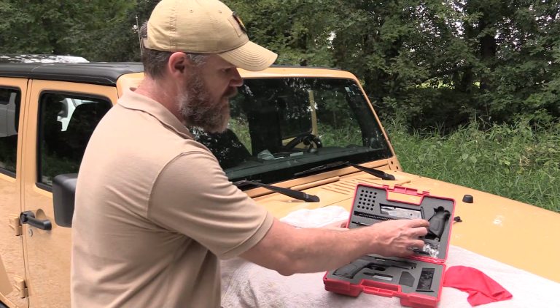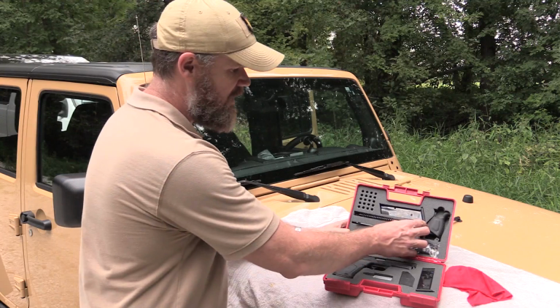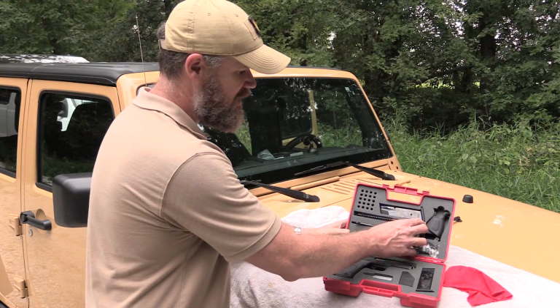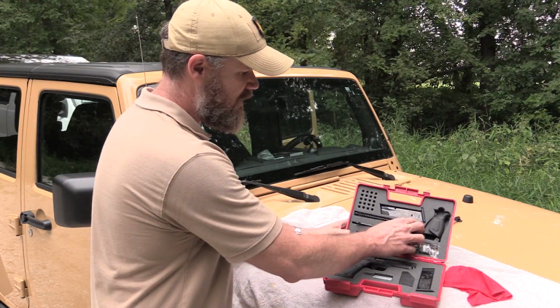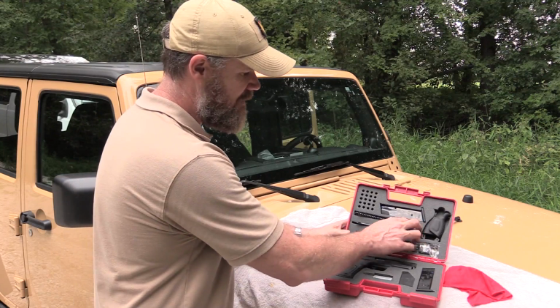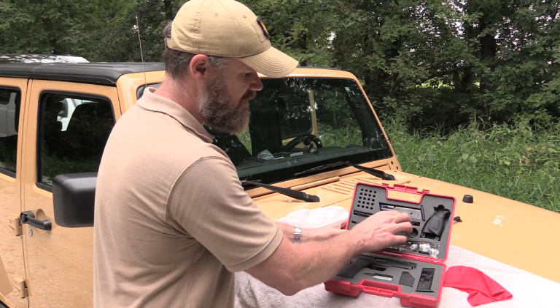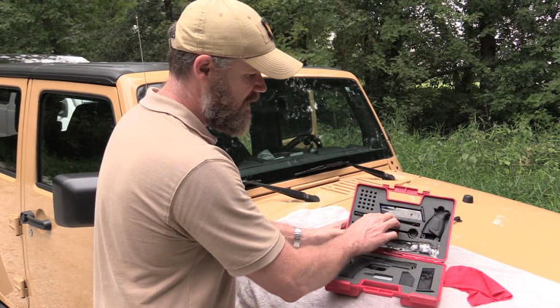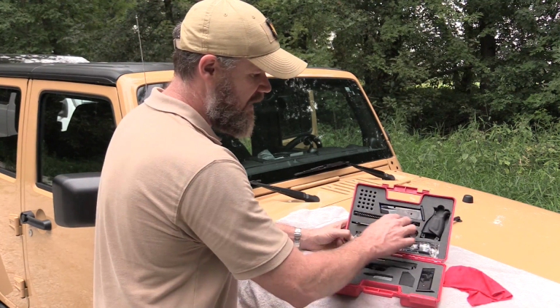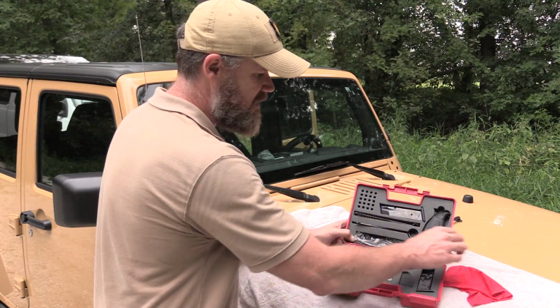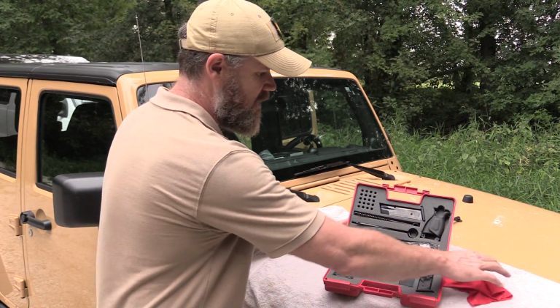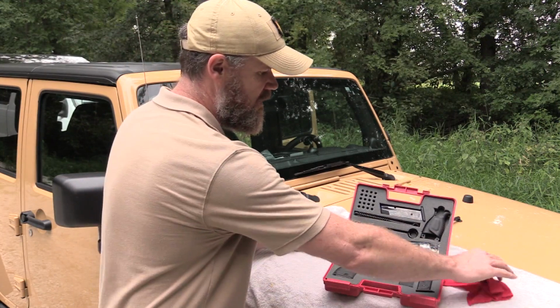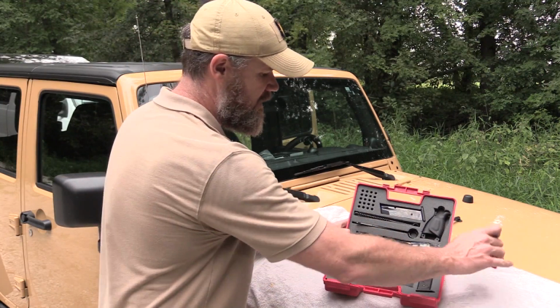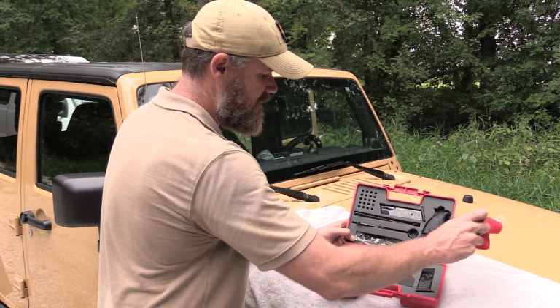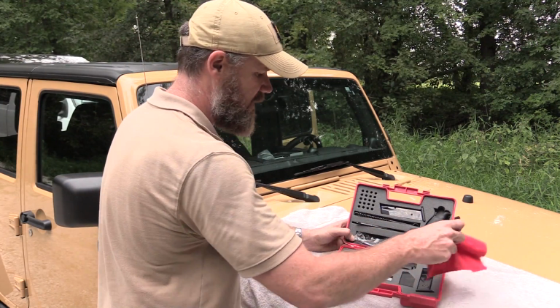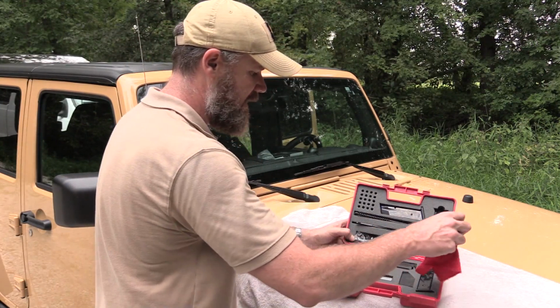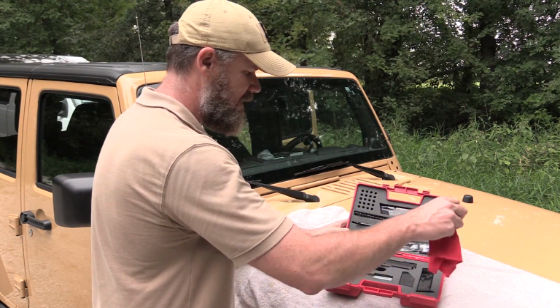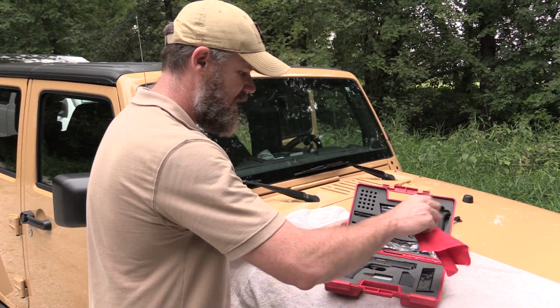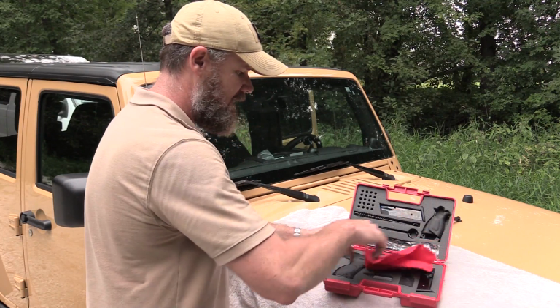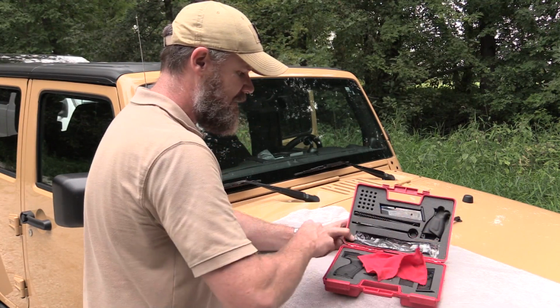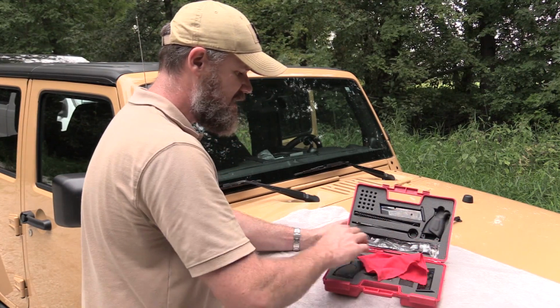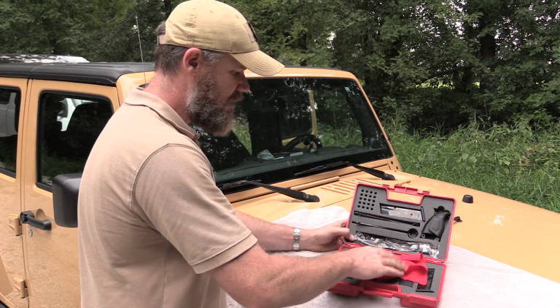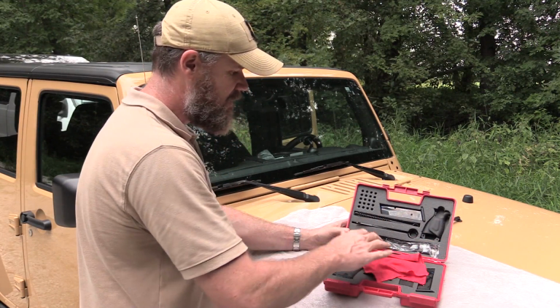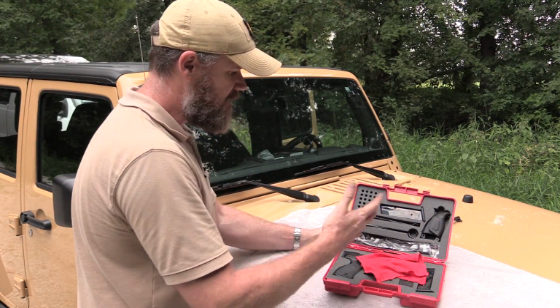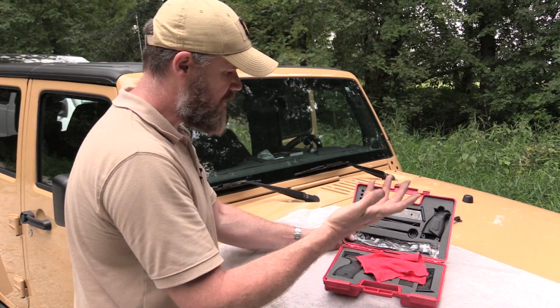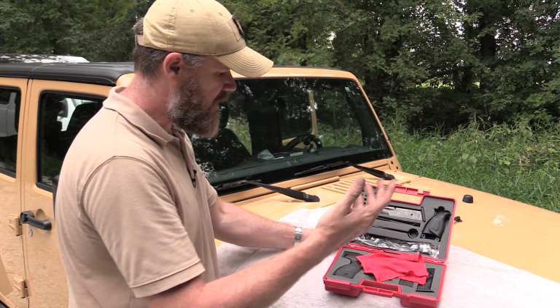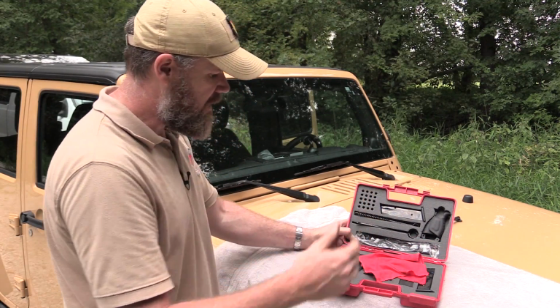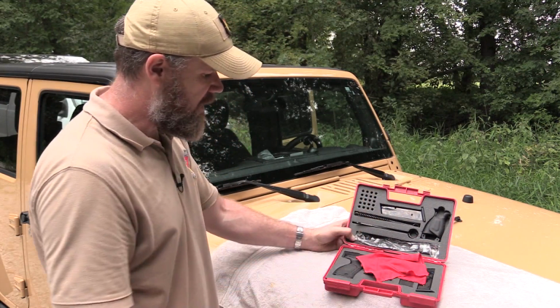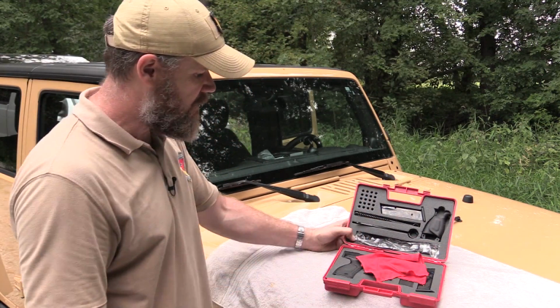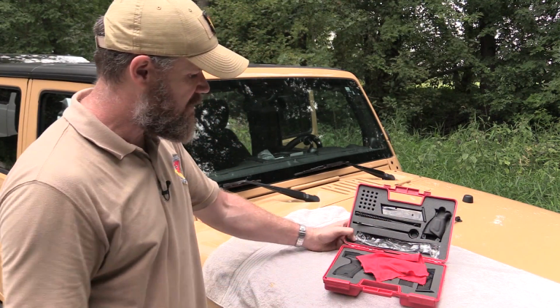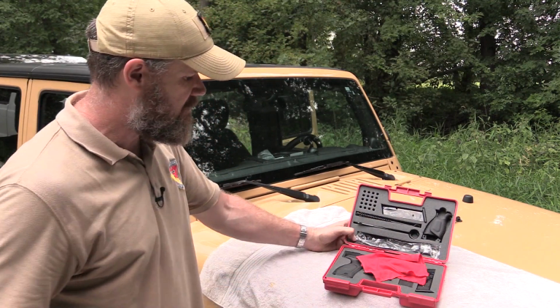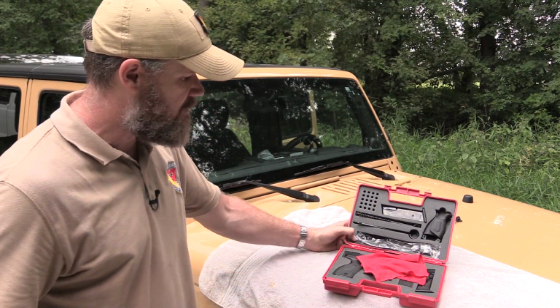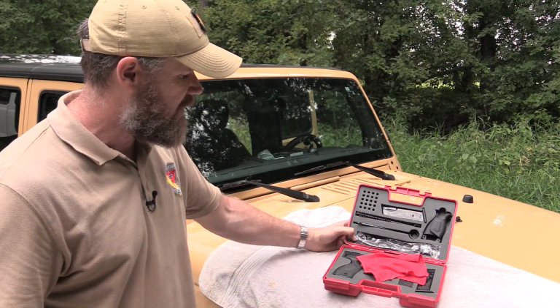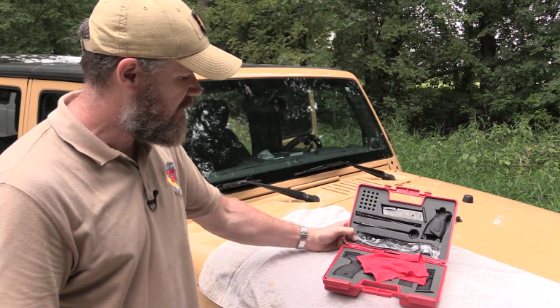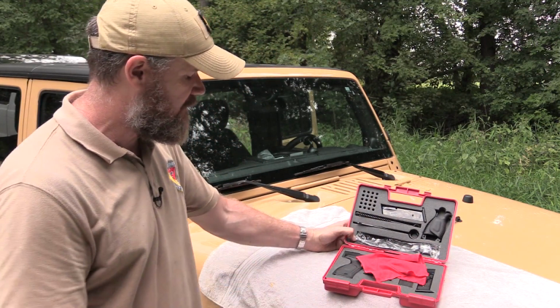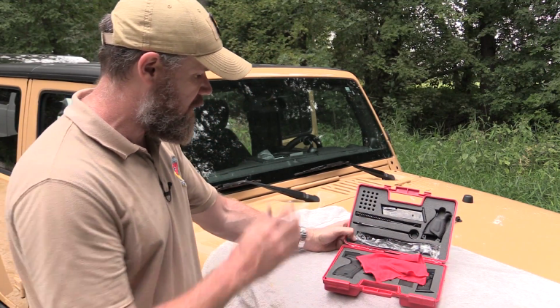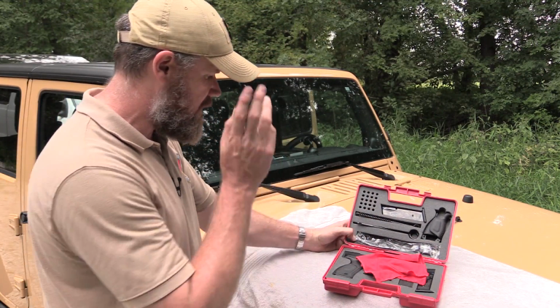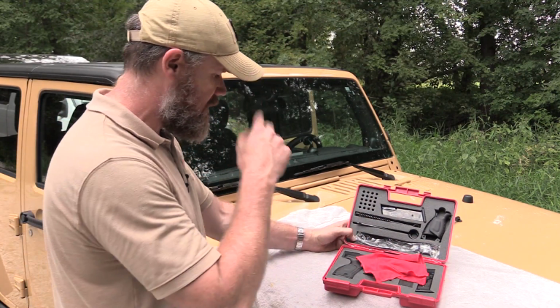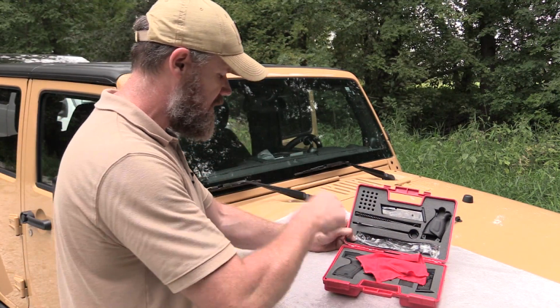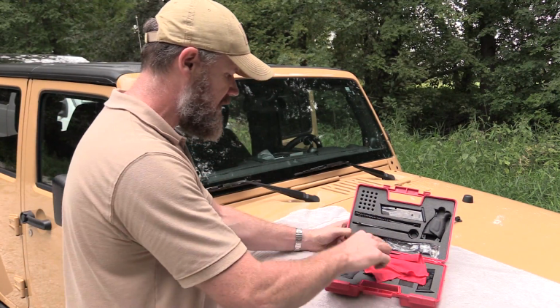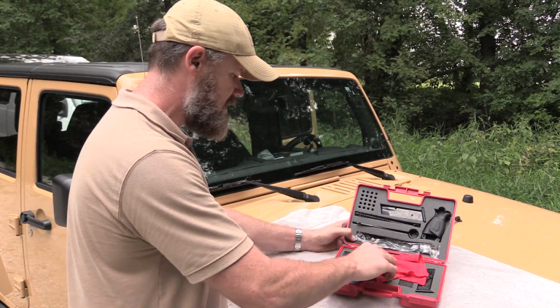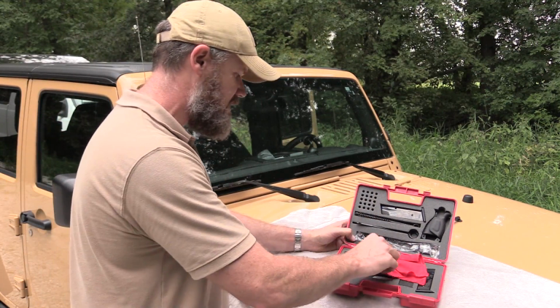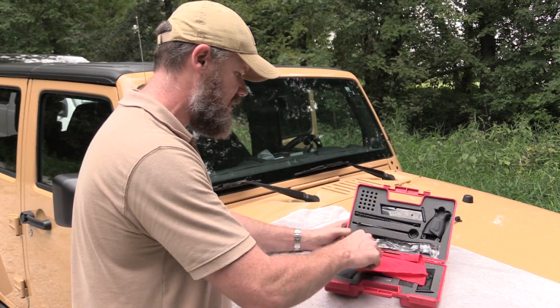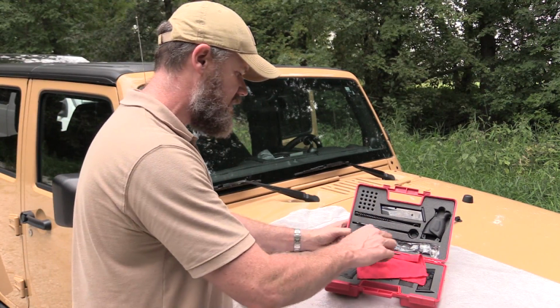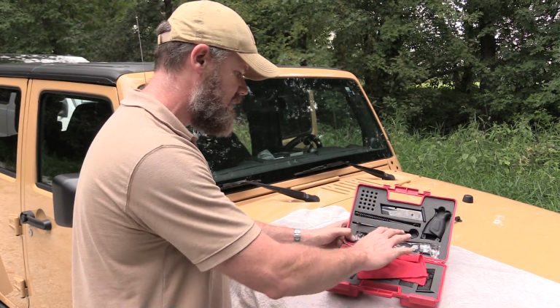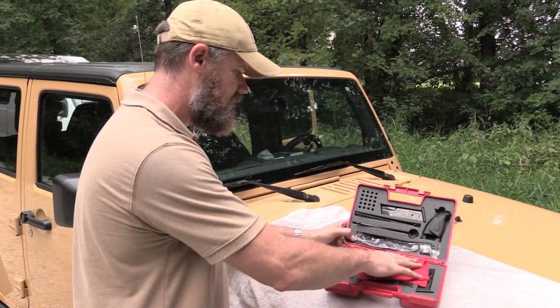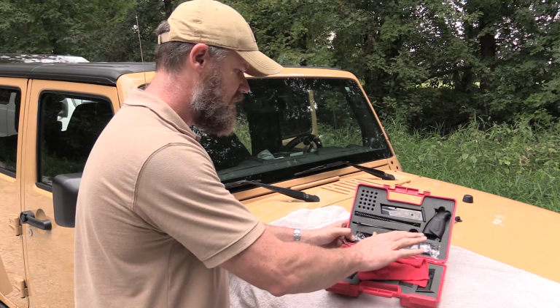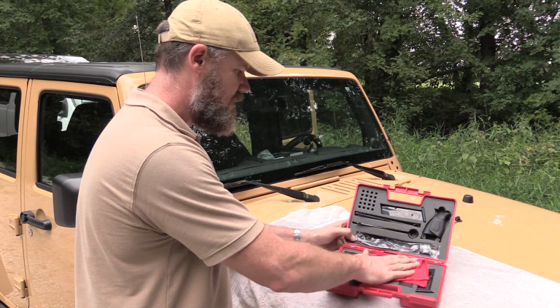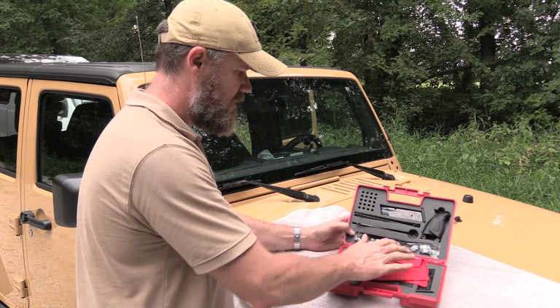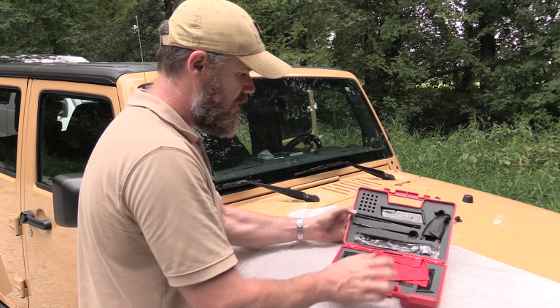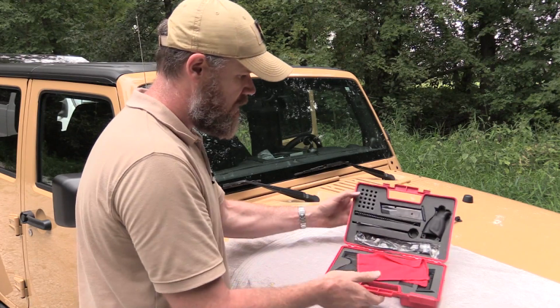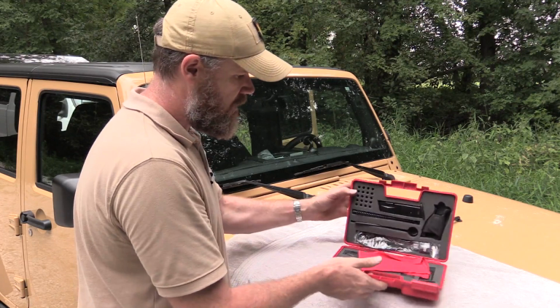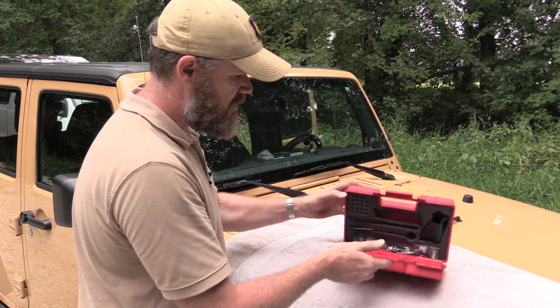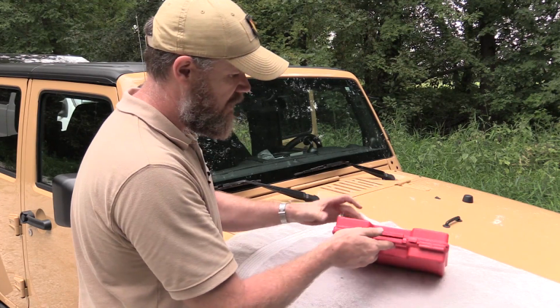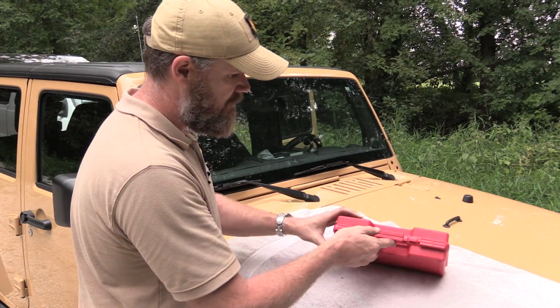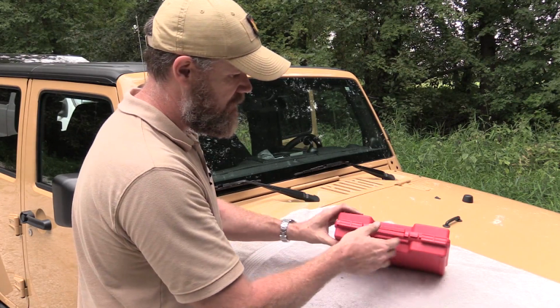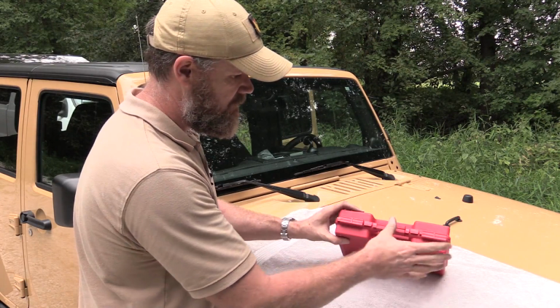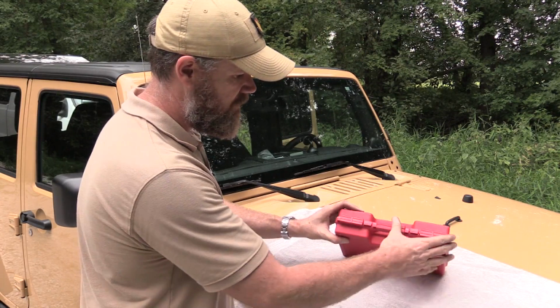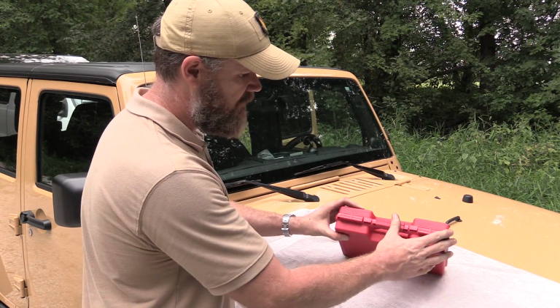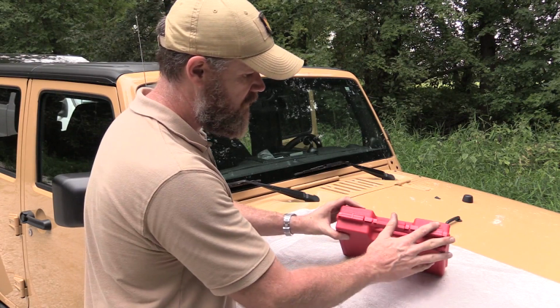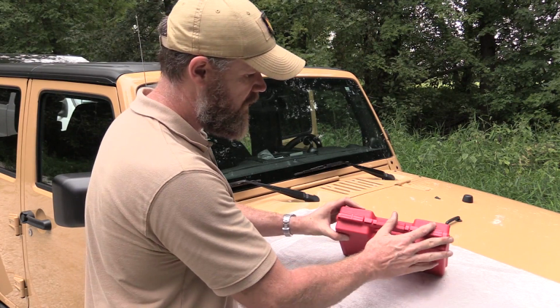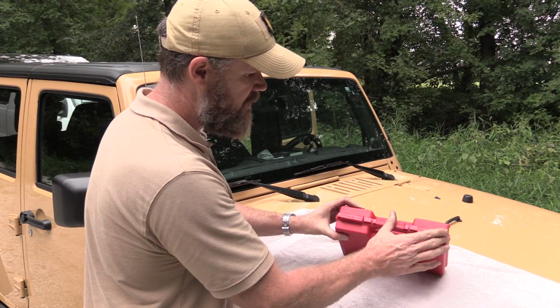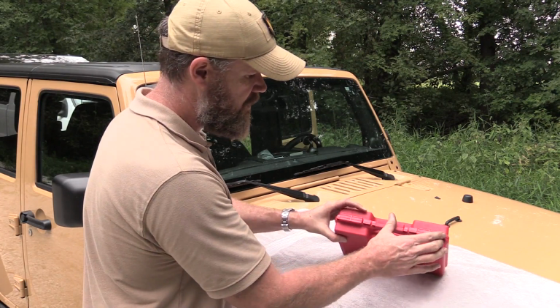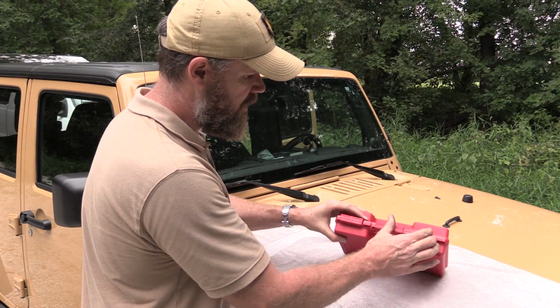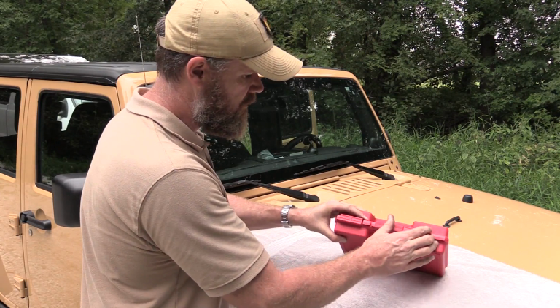So that's what comes in the case — all this for that MSRP of $399, which seems like a fairly decent deal. Close it up and off to the range you go.